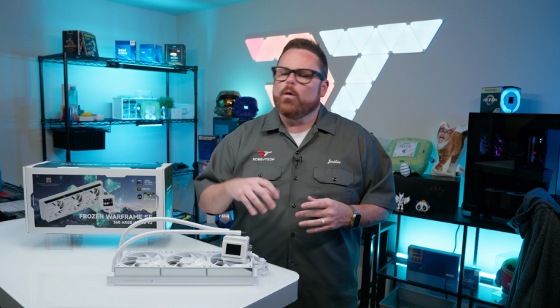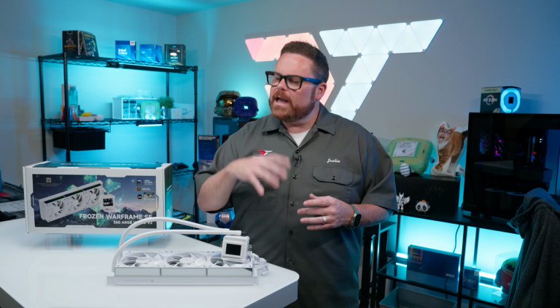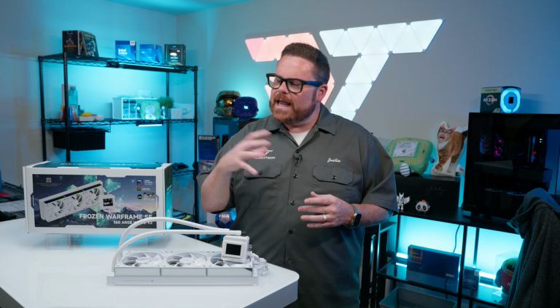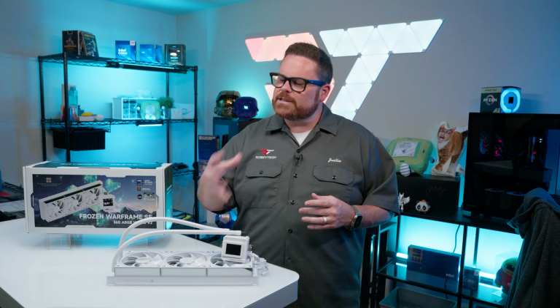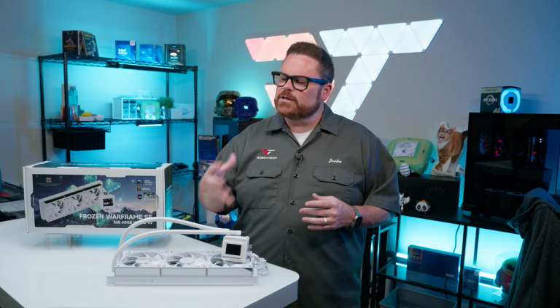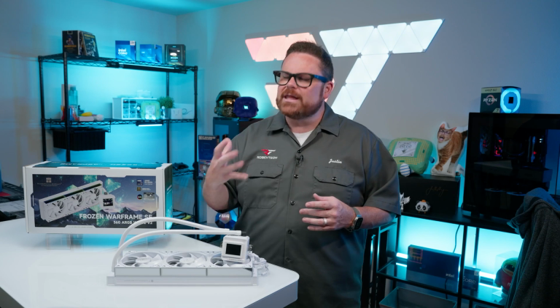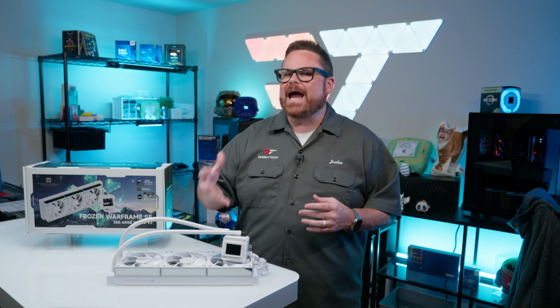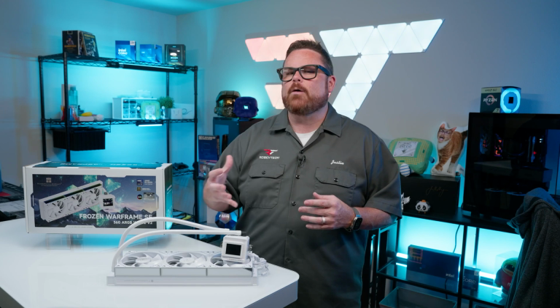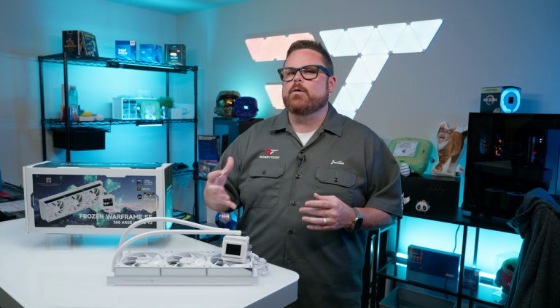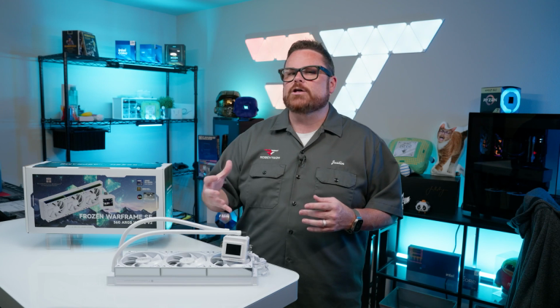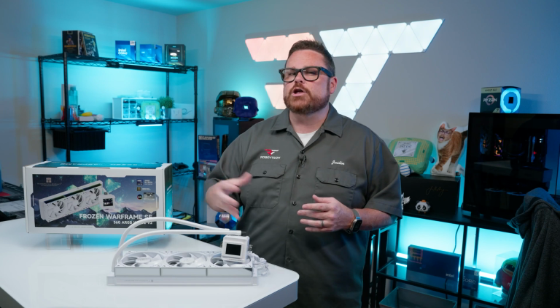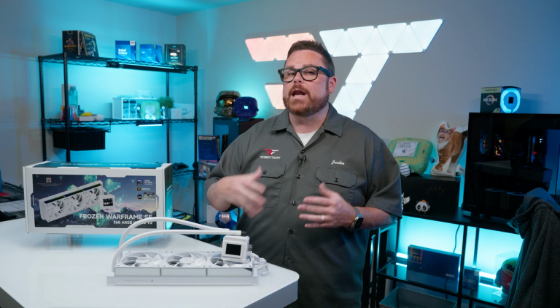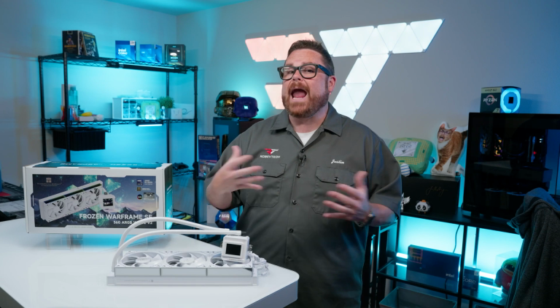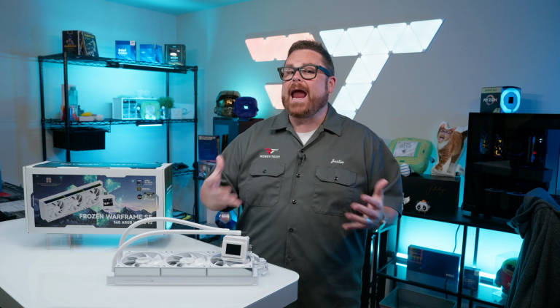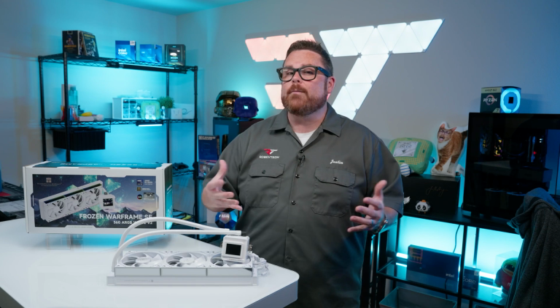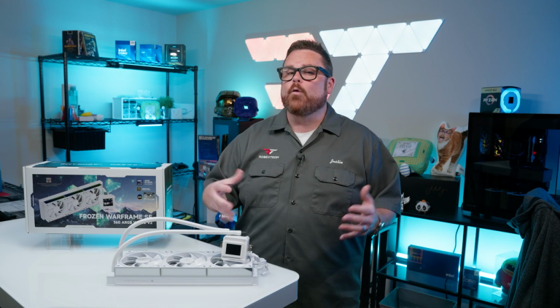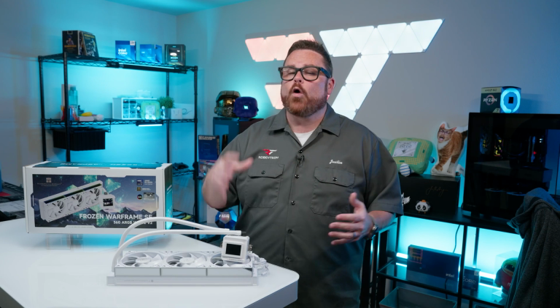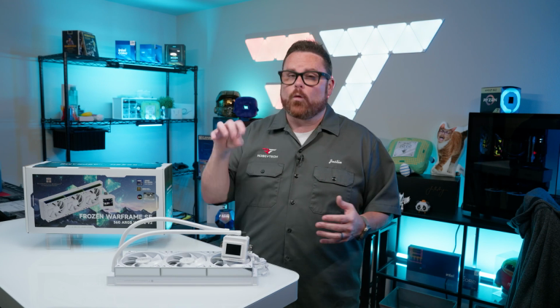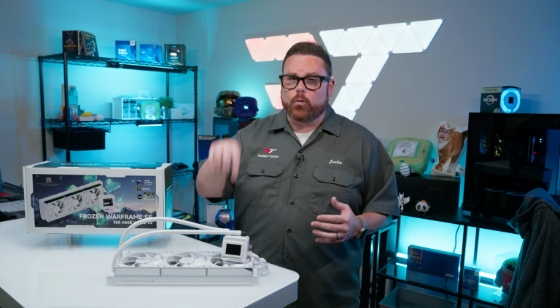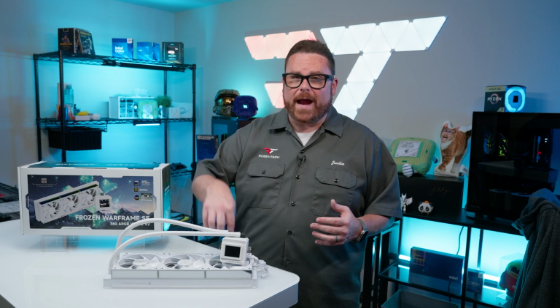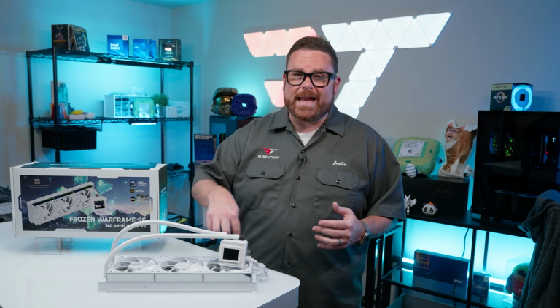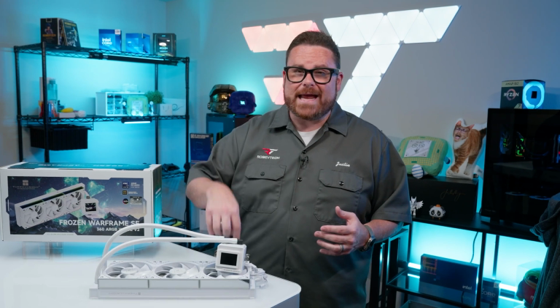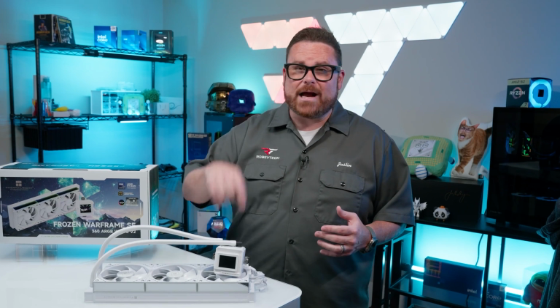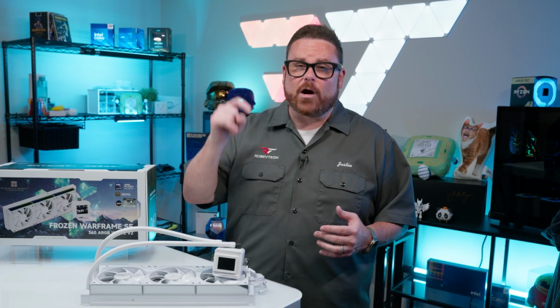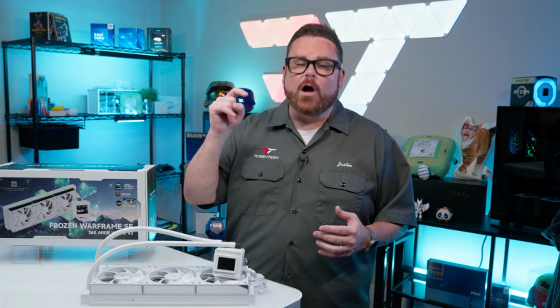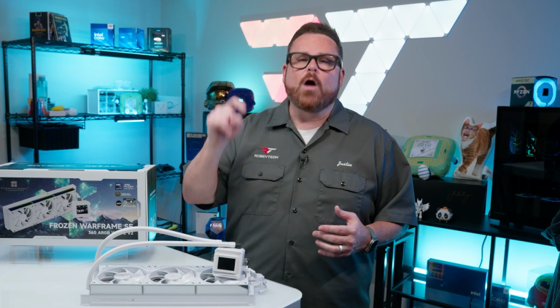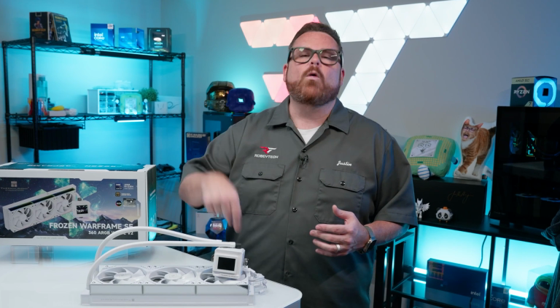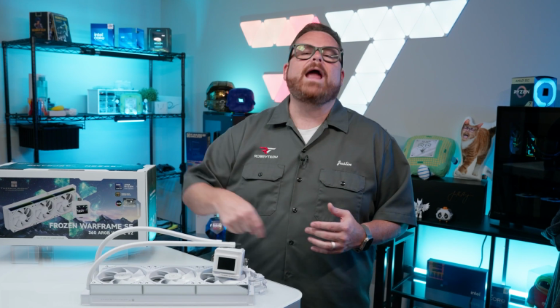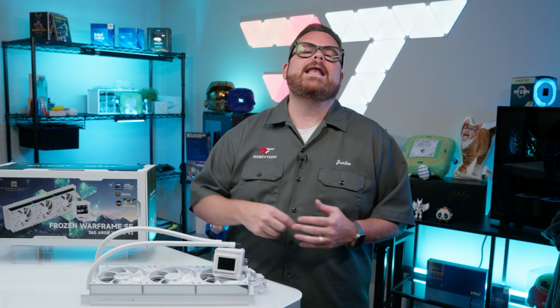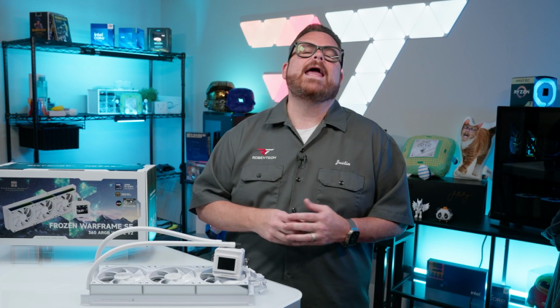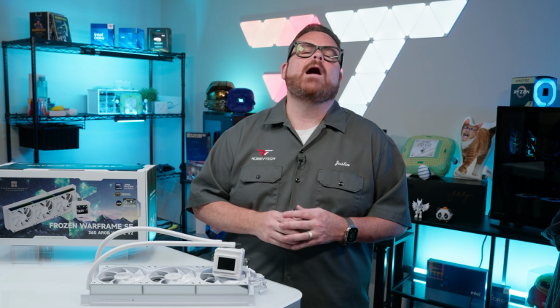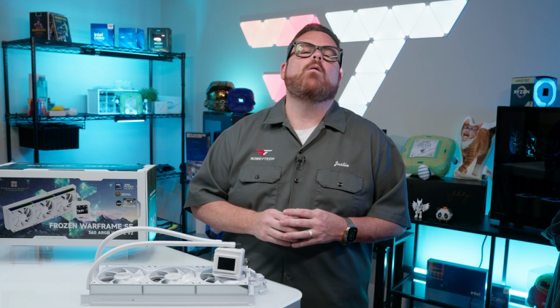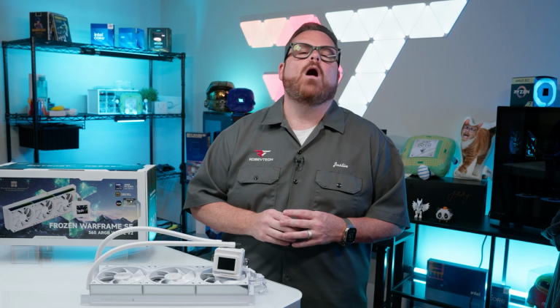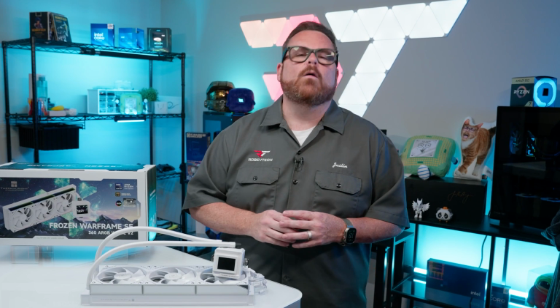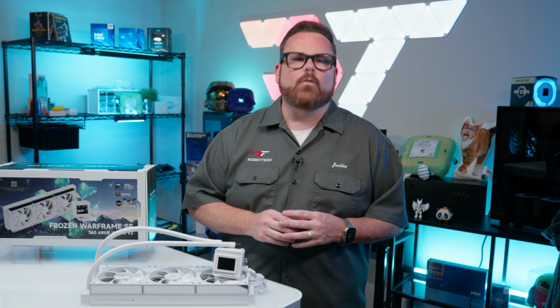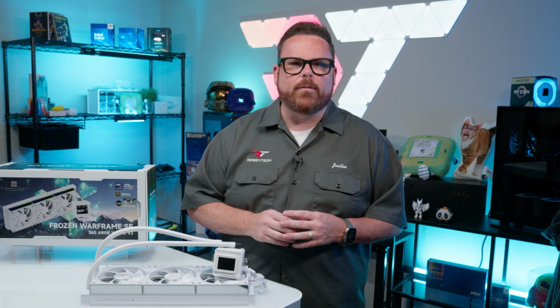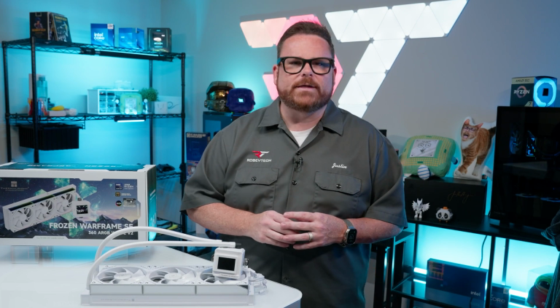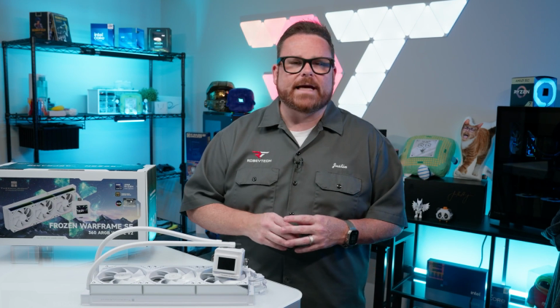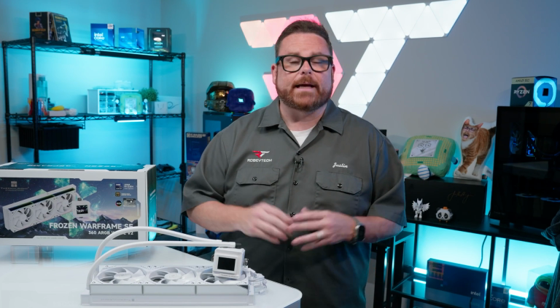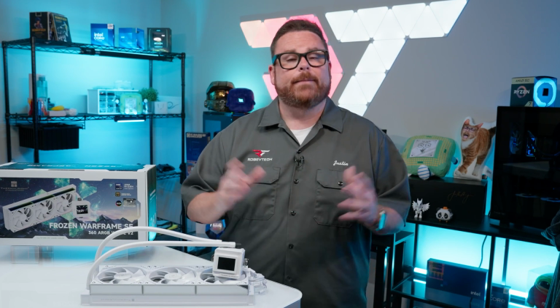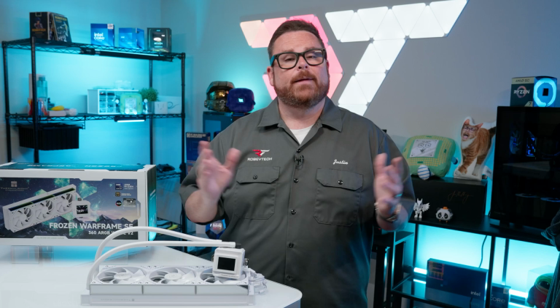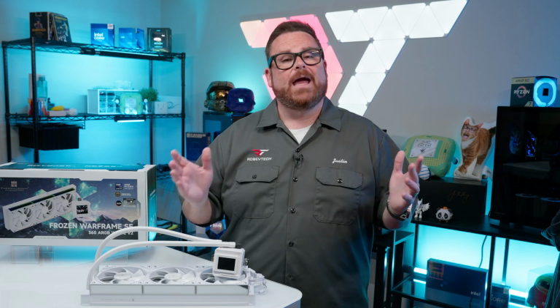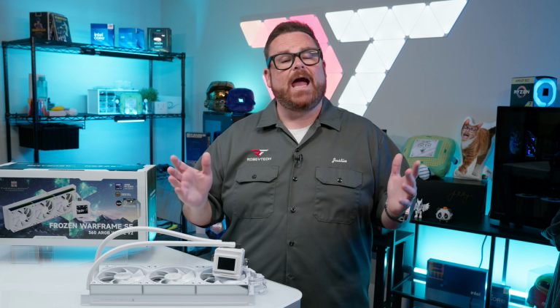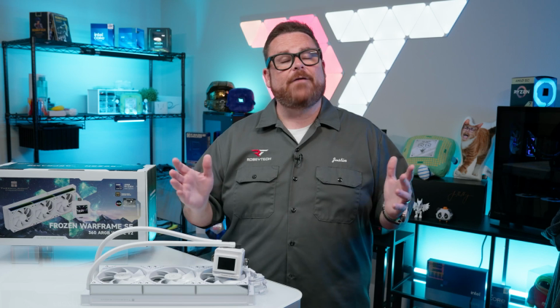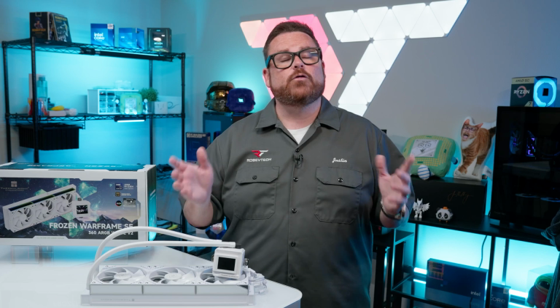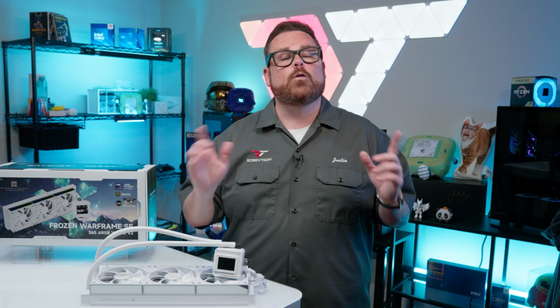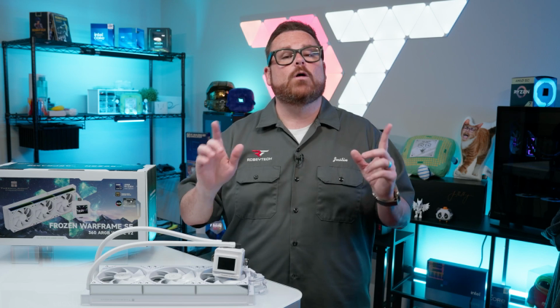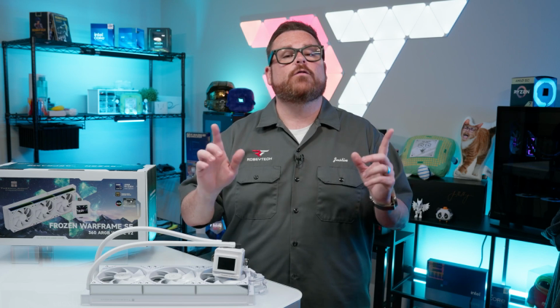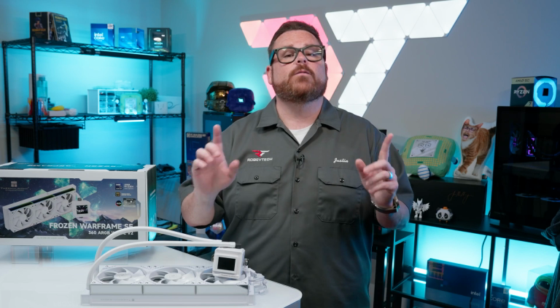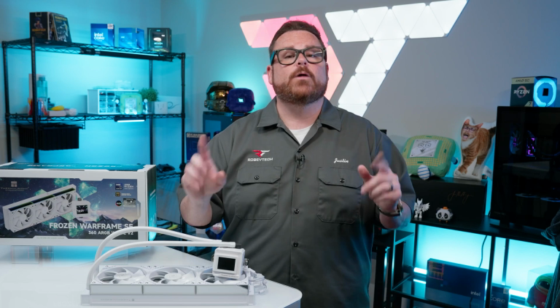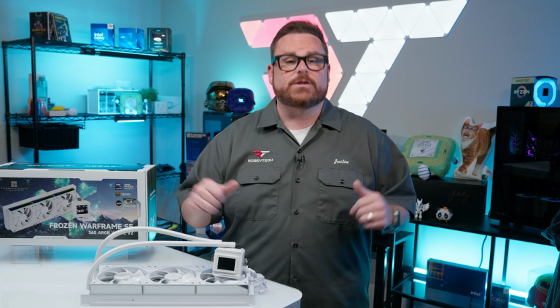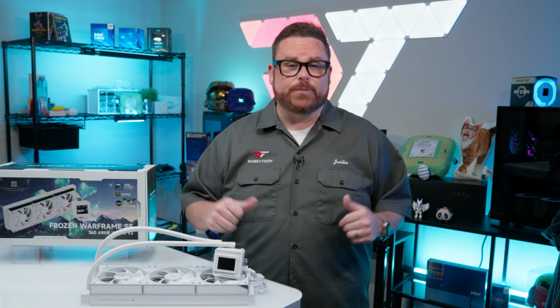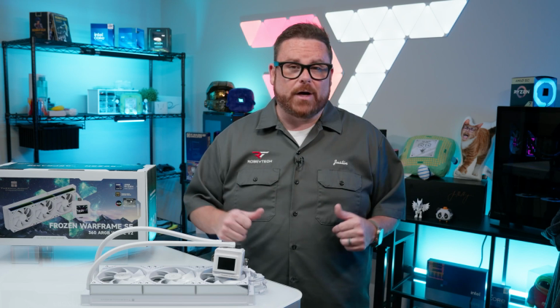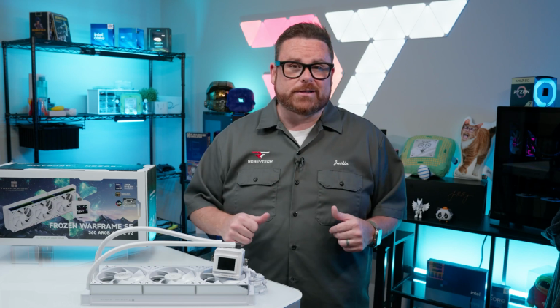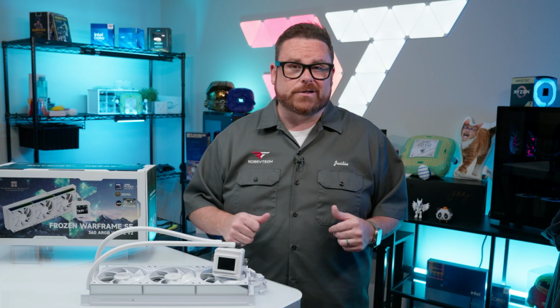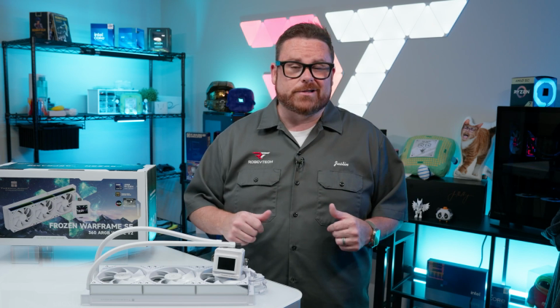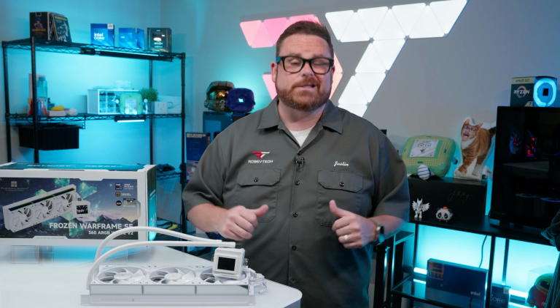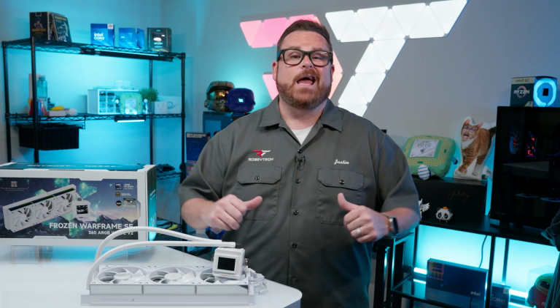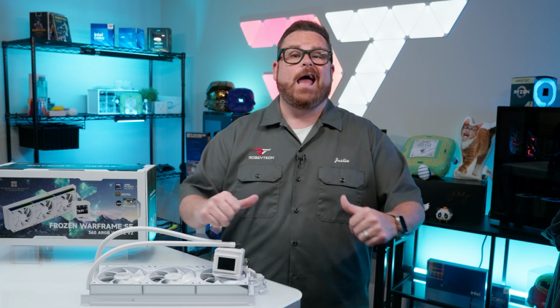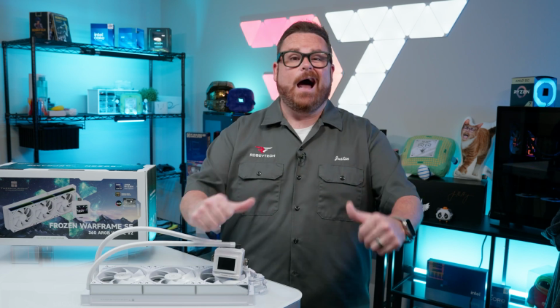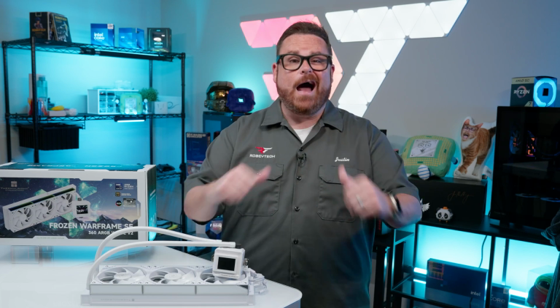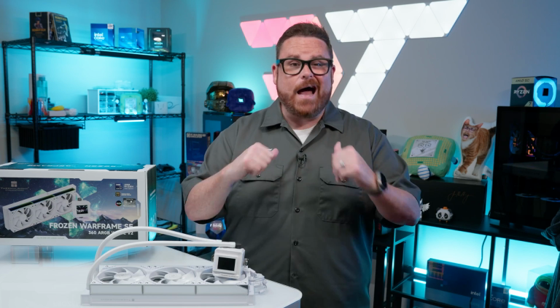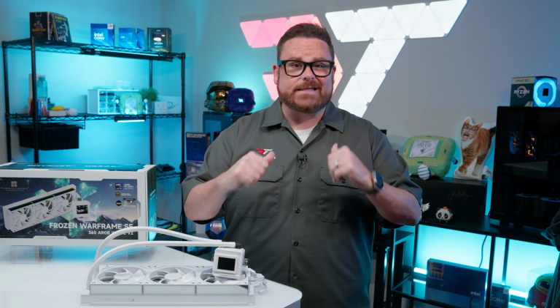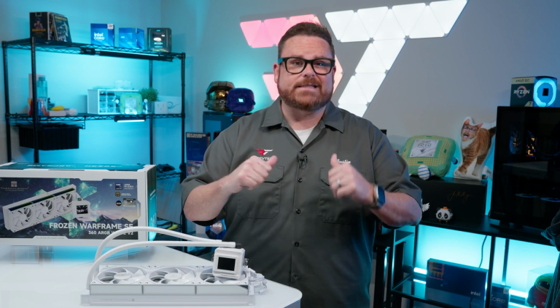We're gonna answer that question and more right here, right now on Robitech — after a word from our sponsors. Us.